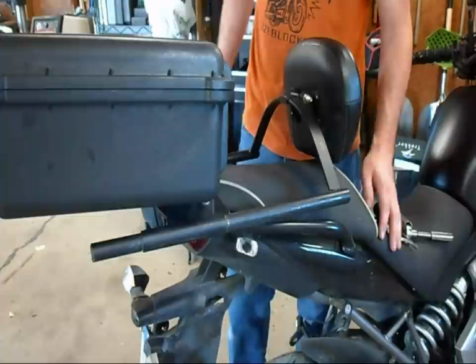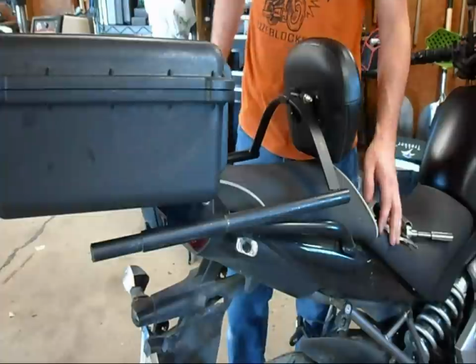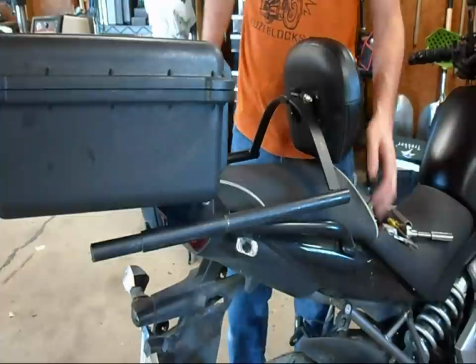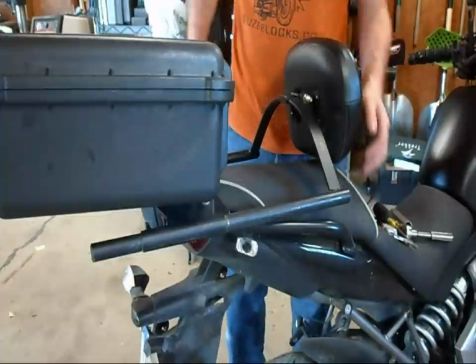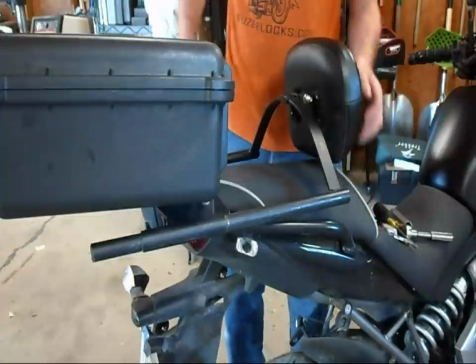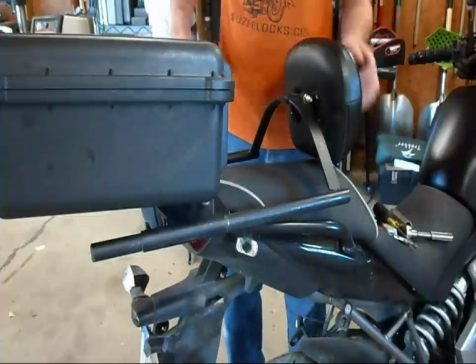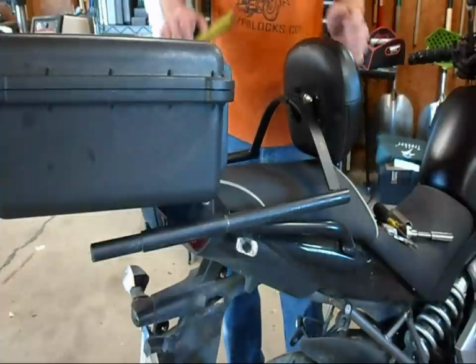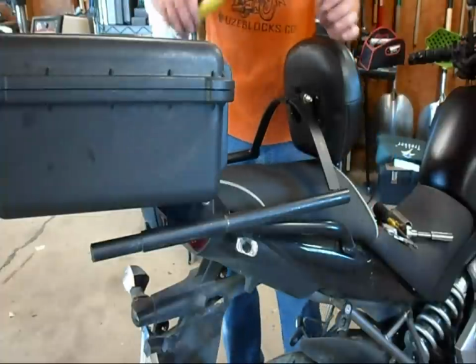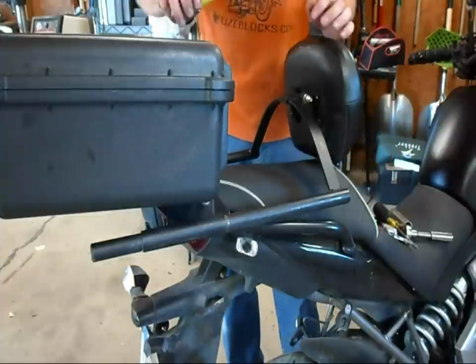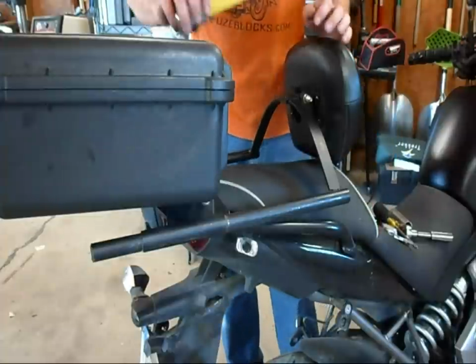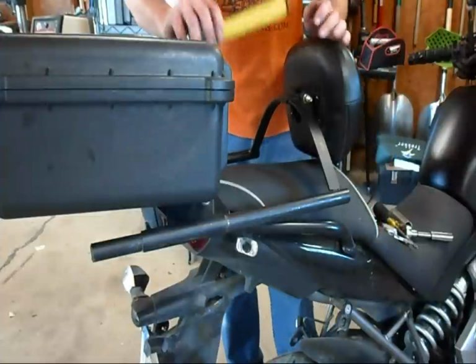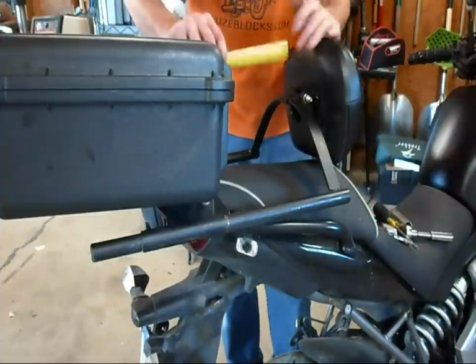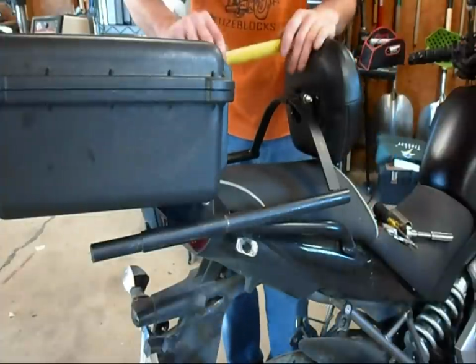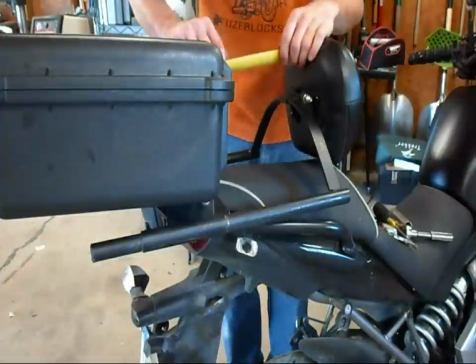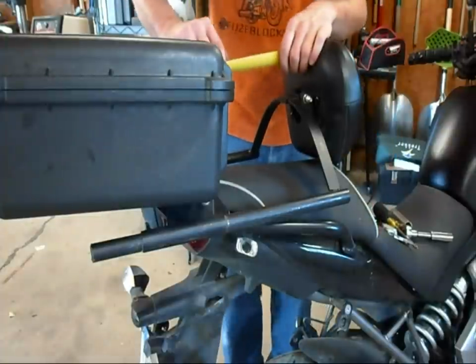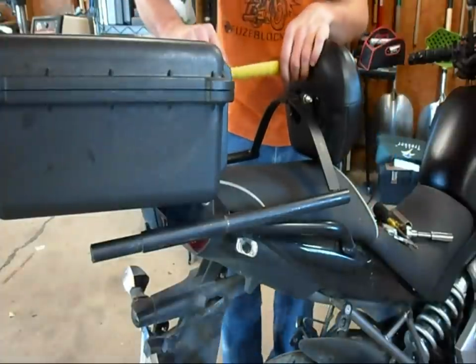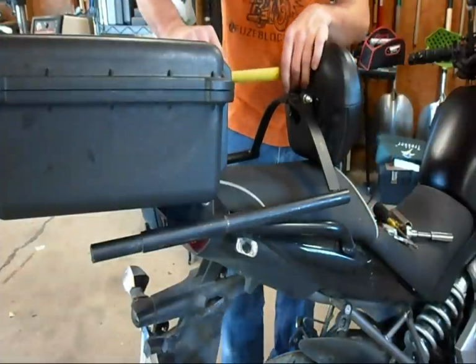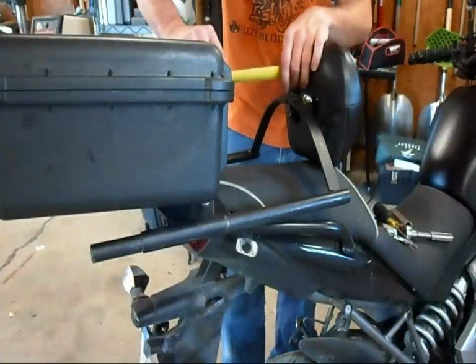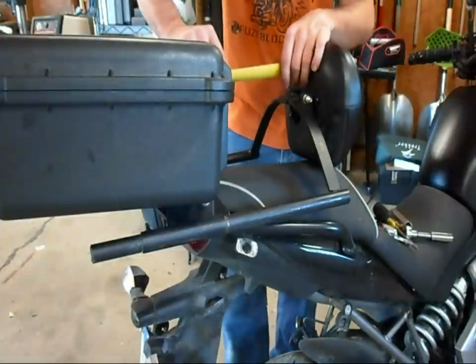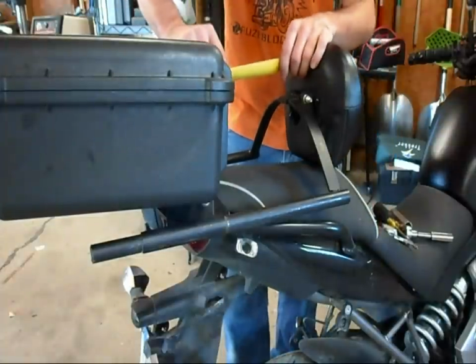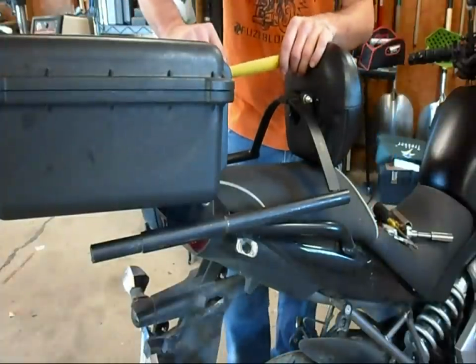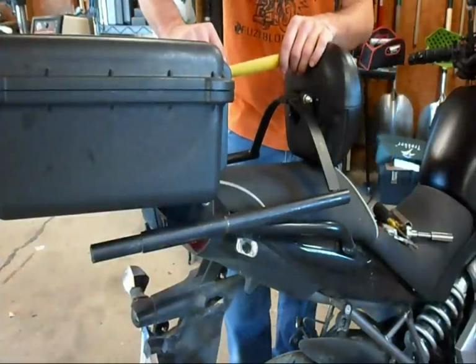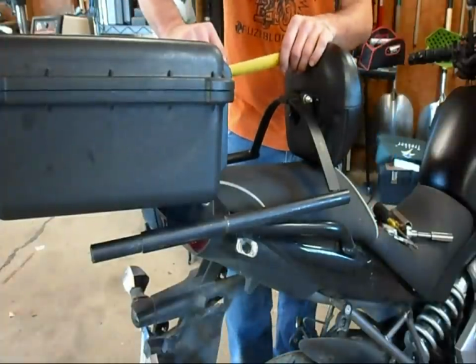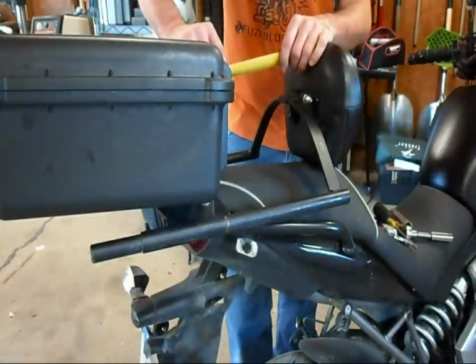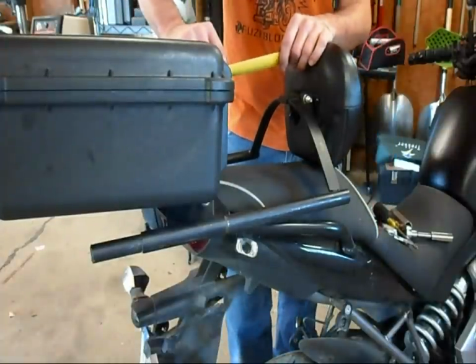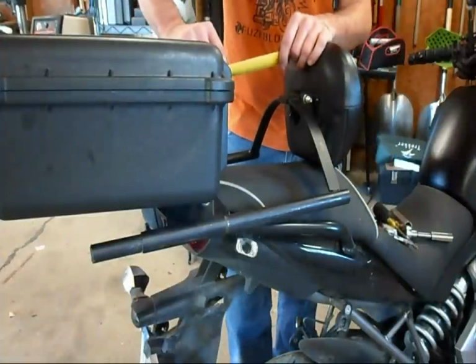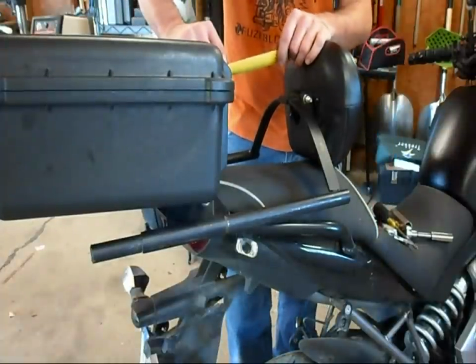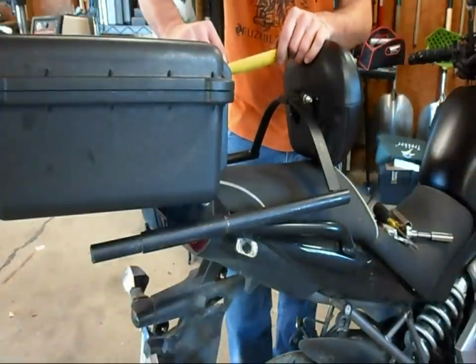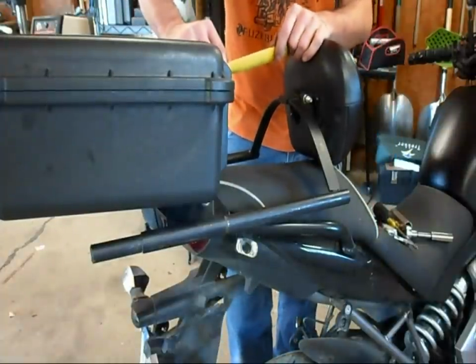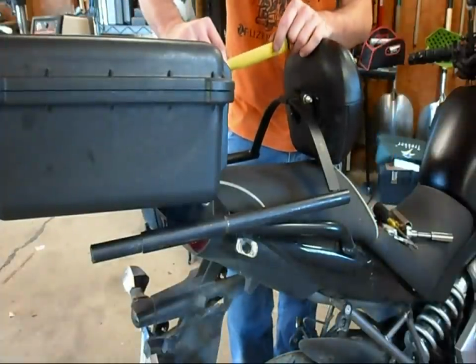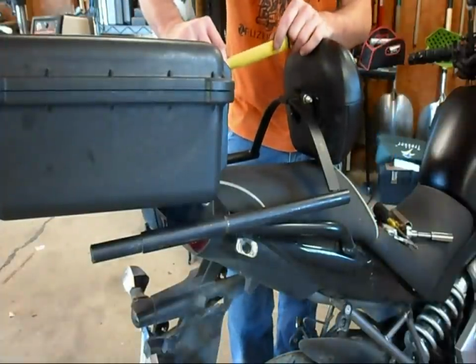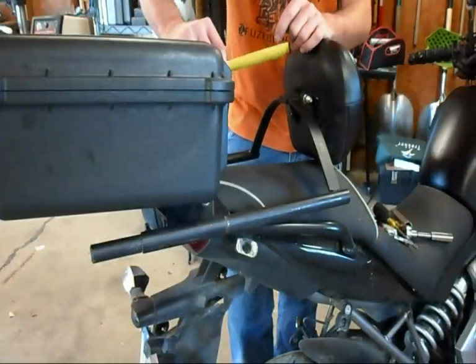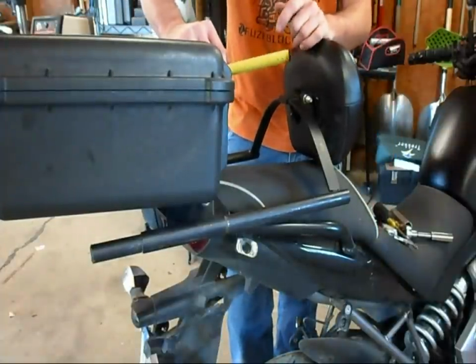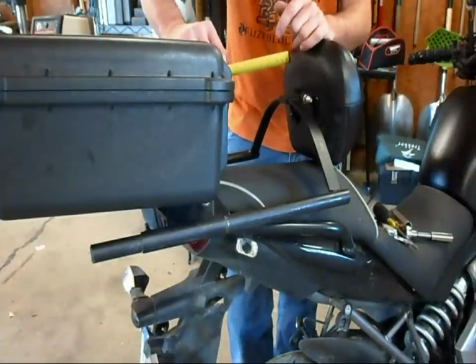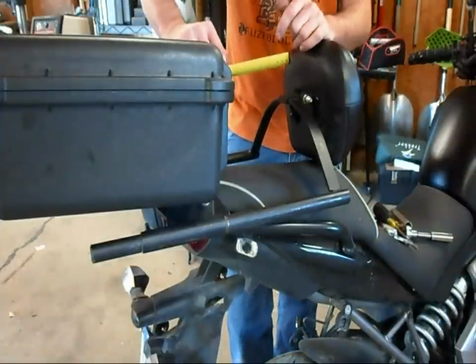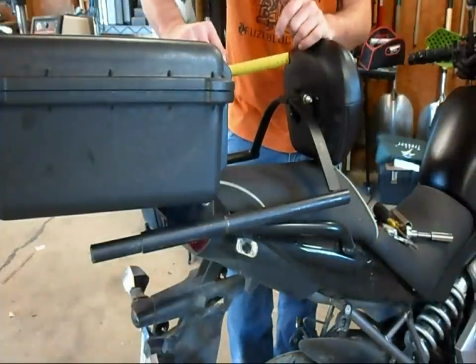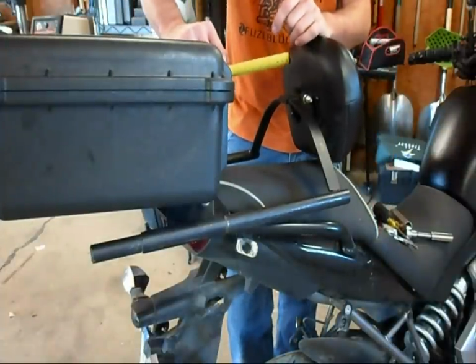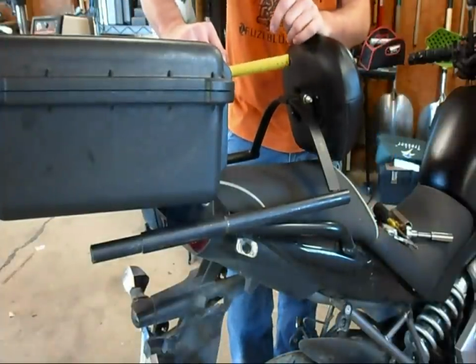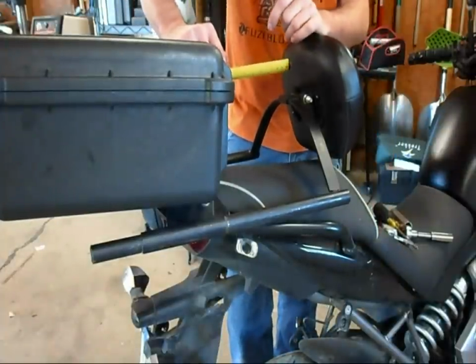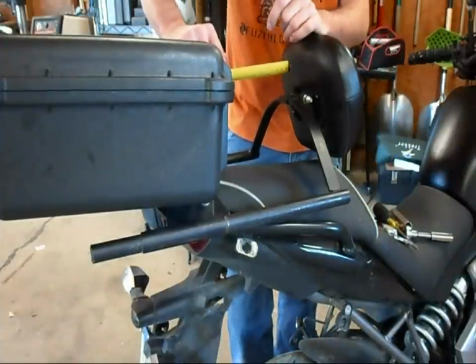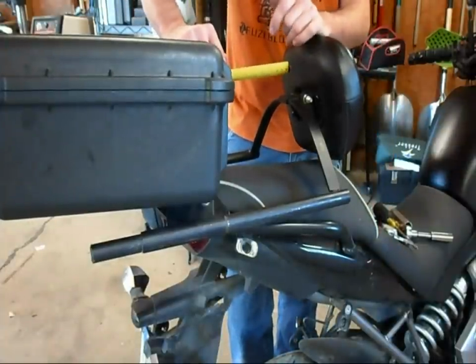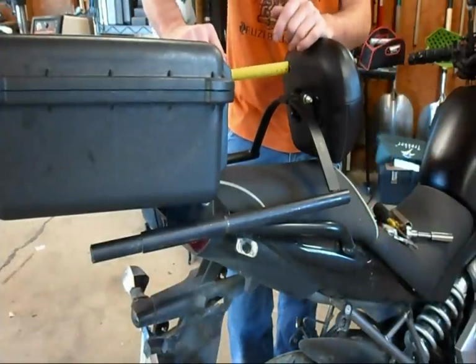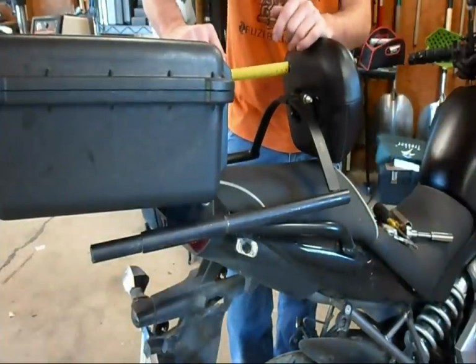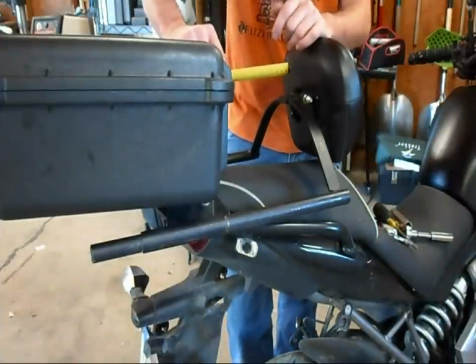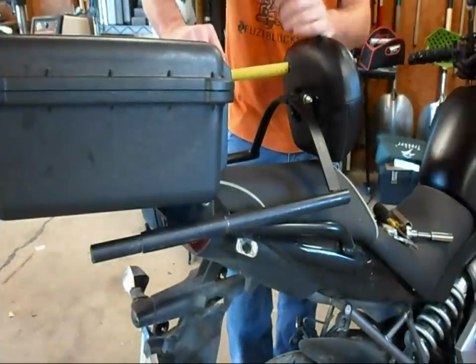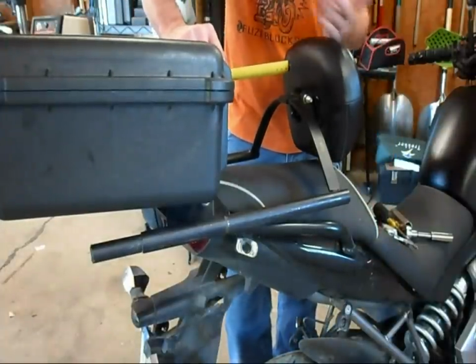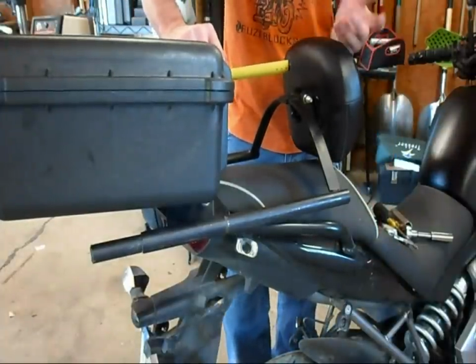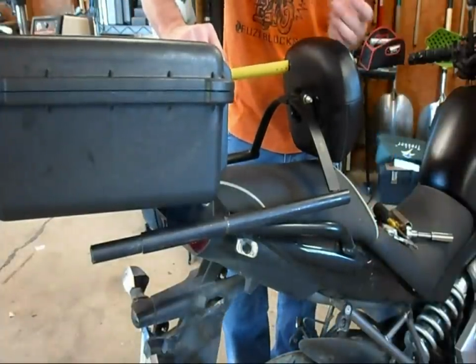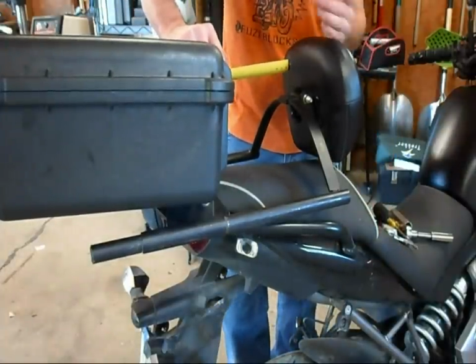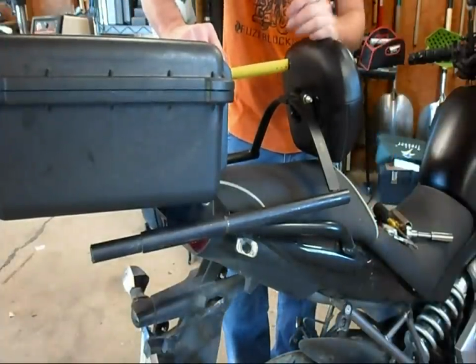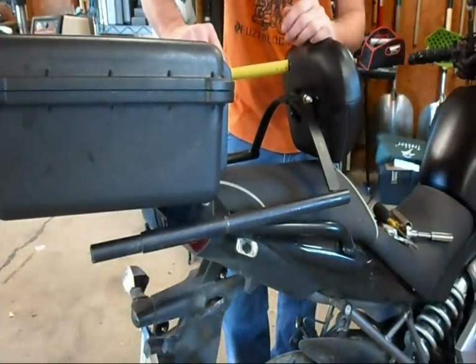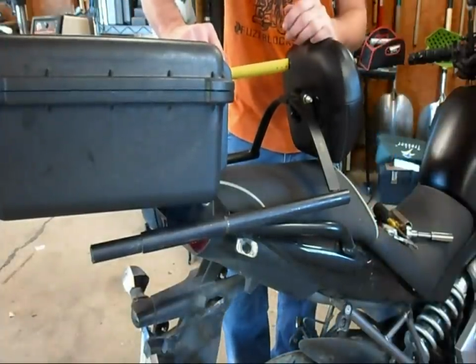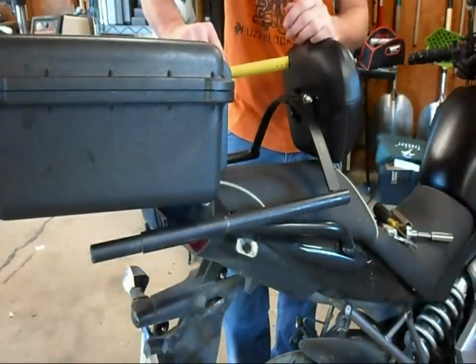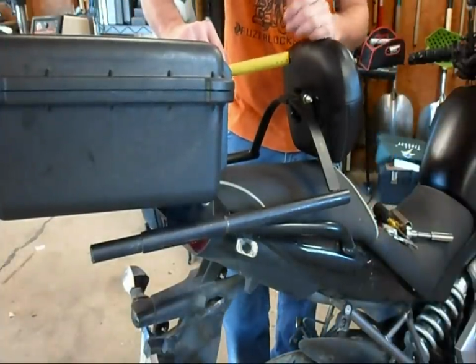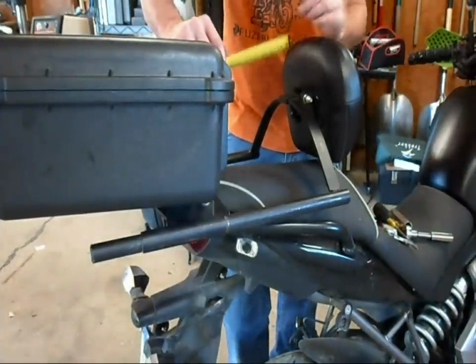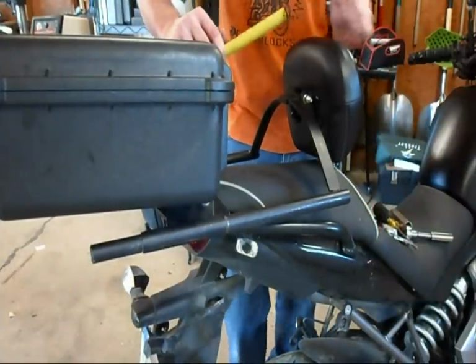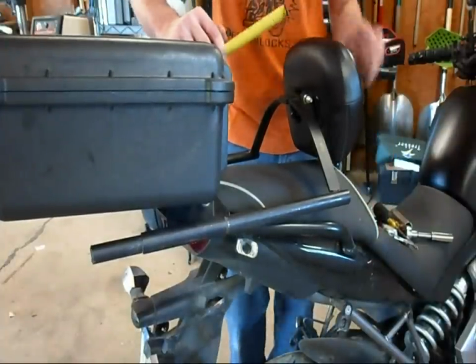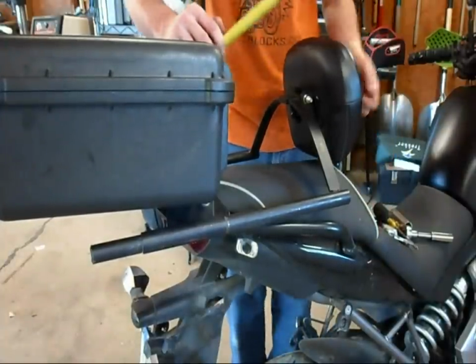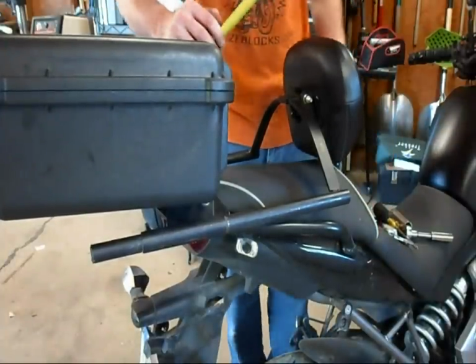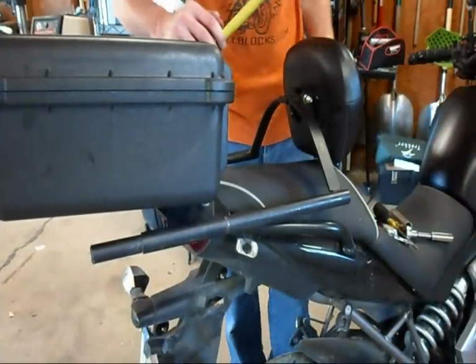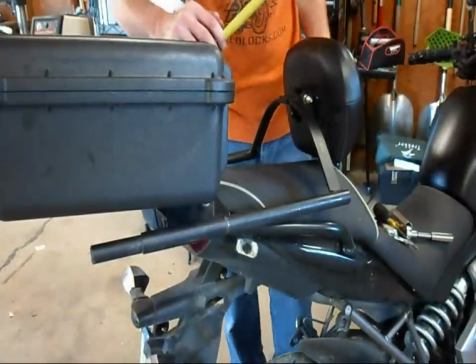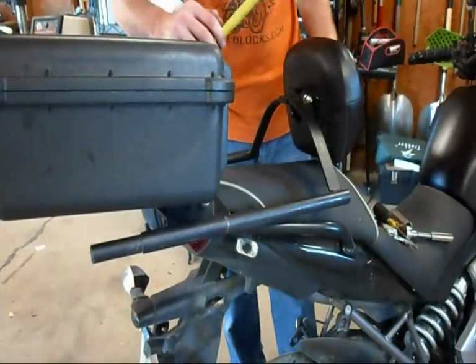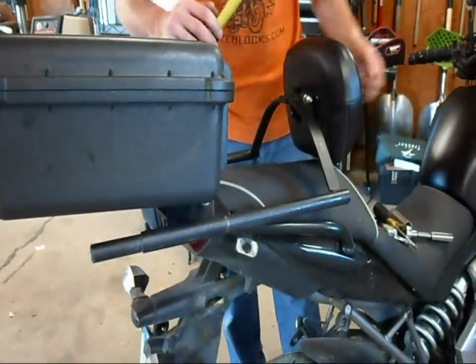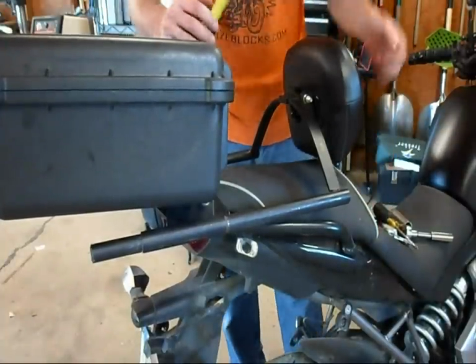Hey everybody, I've had a few questions on my backrest here, so I thought I'd give you the dimensions in case you want to build it or have a shop build it for you.